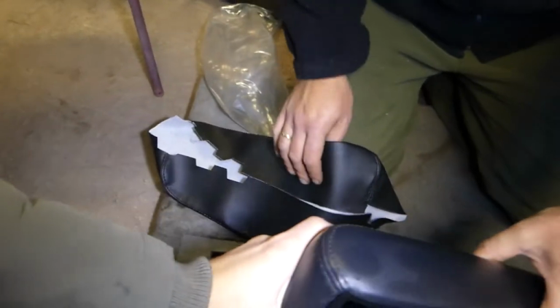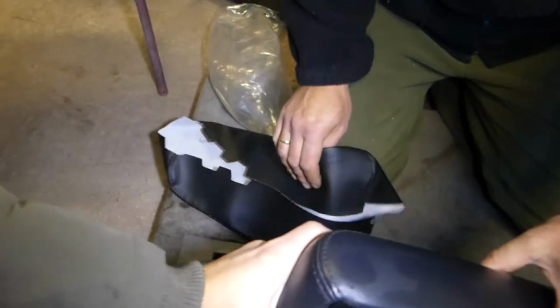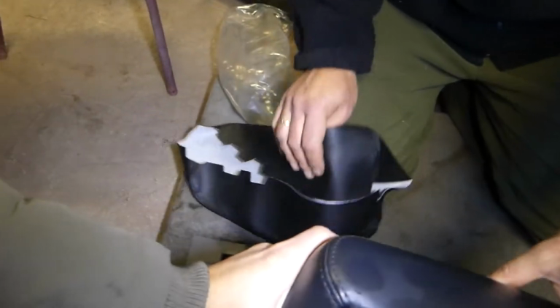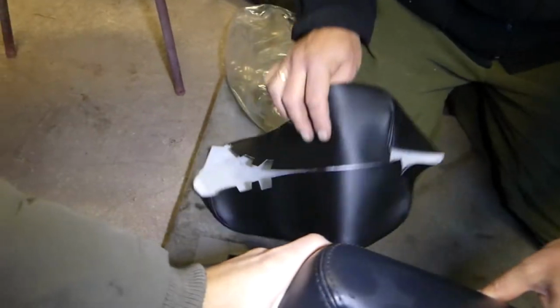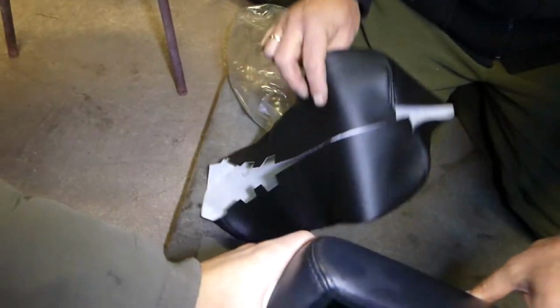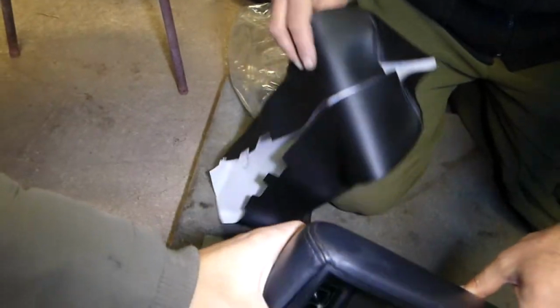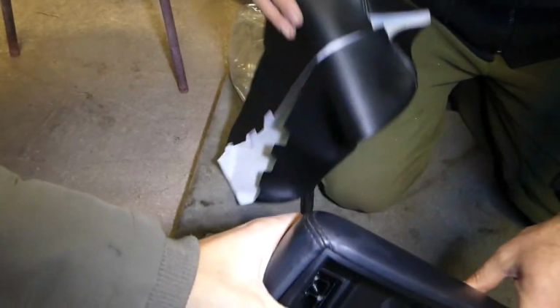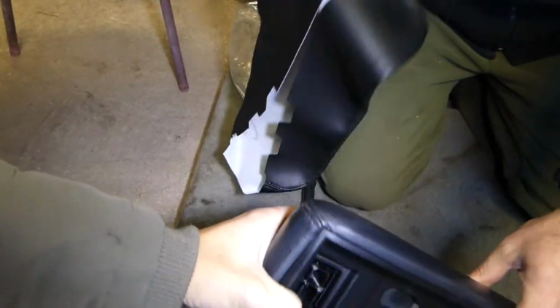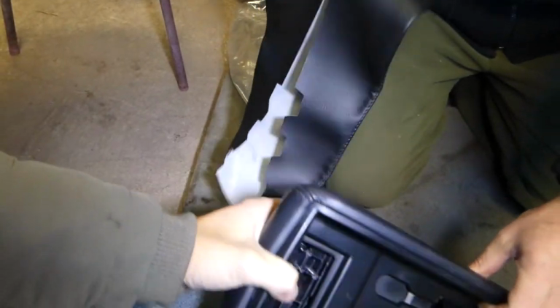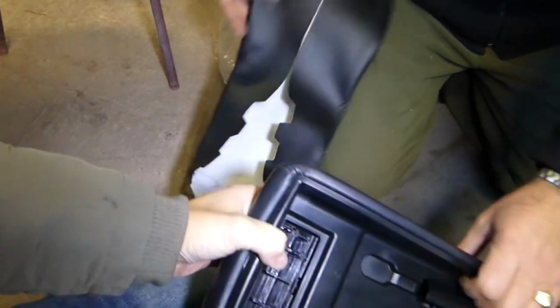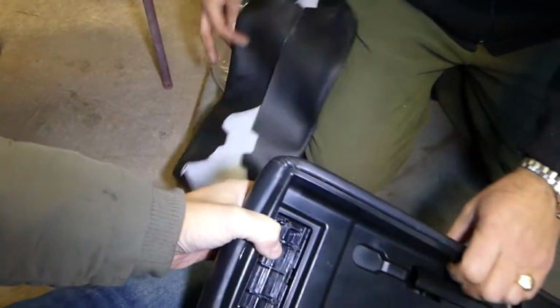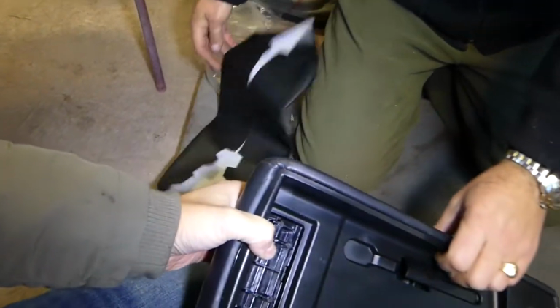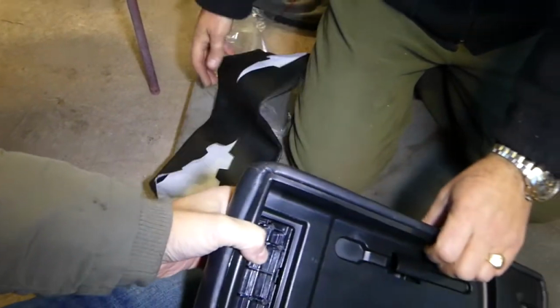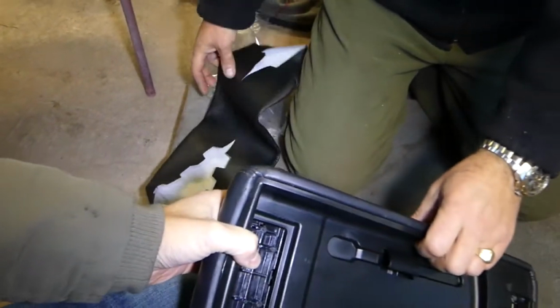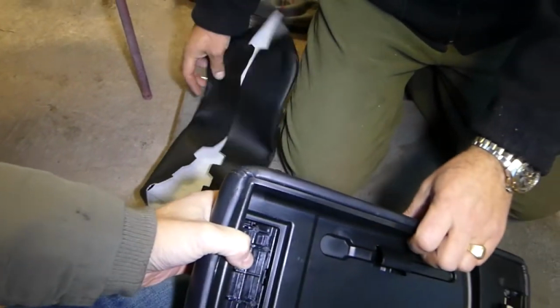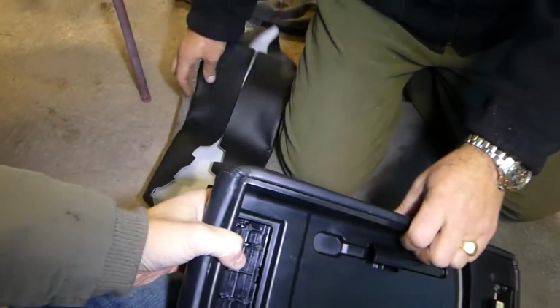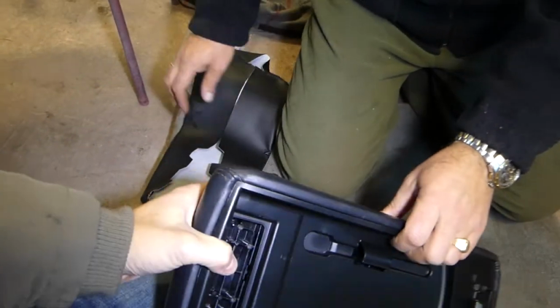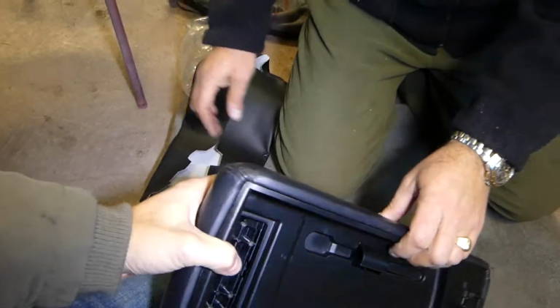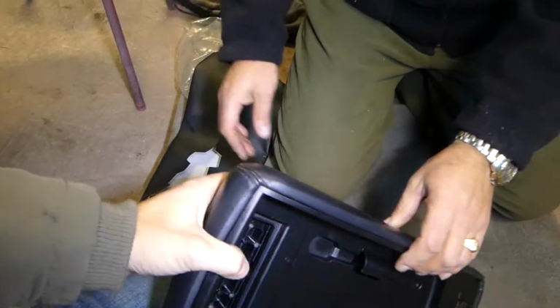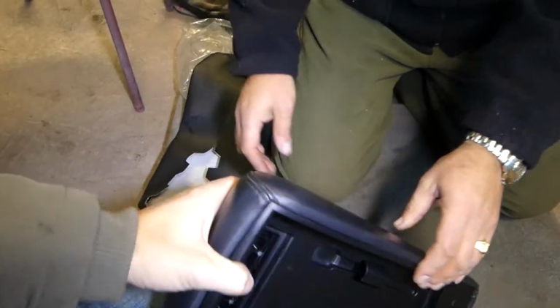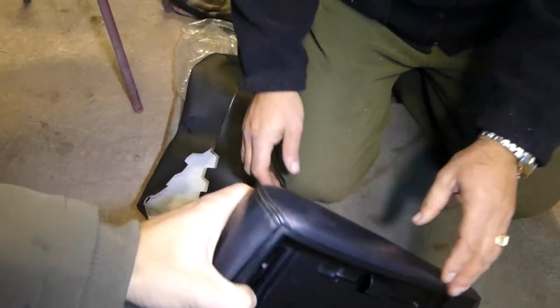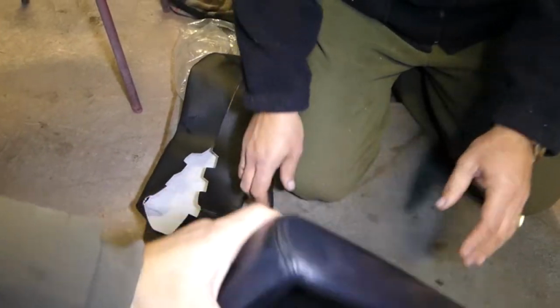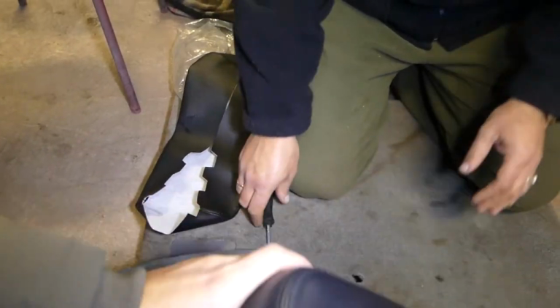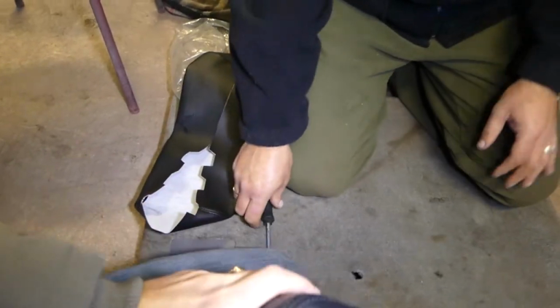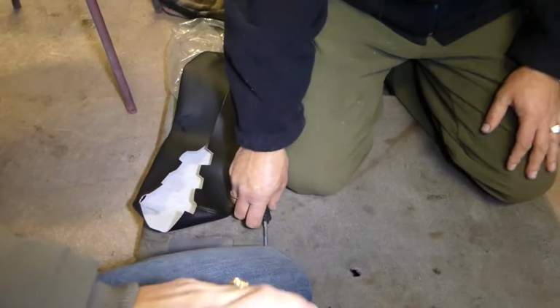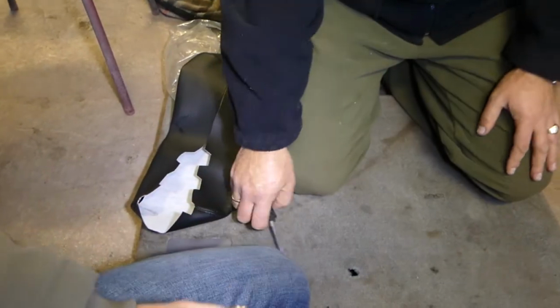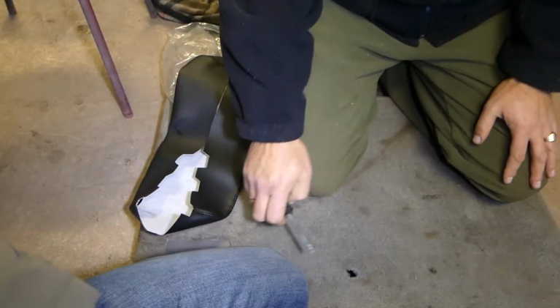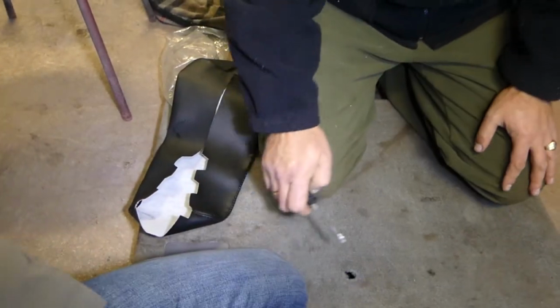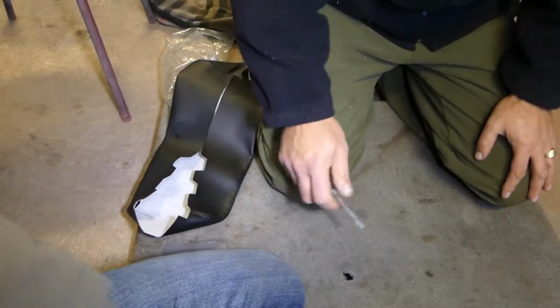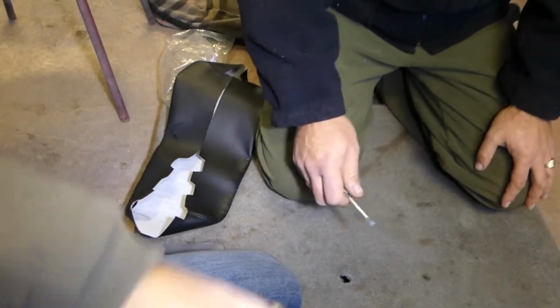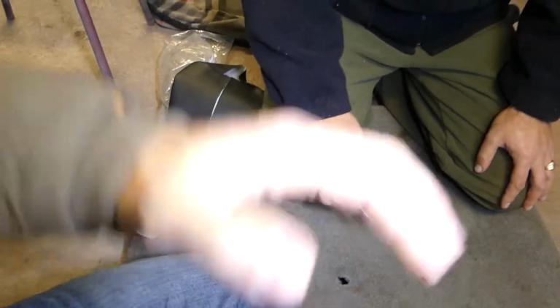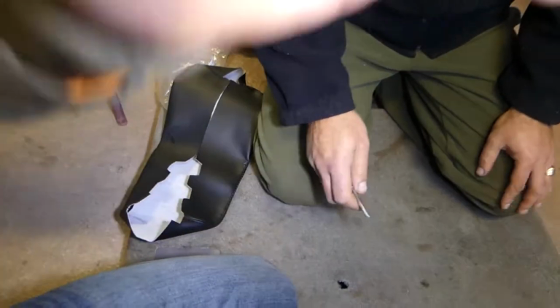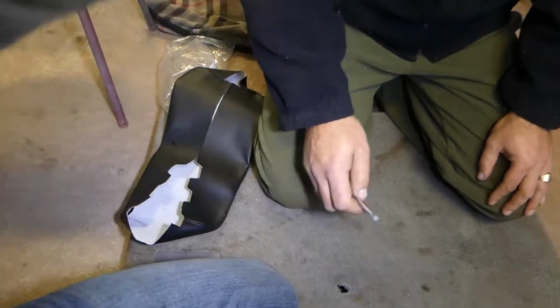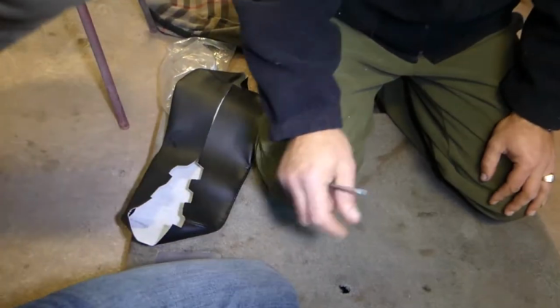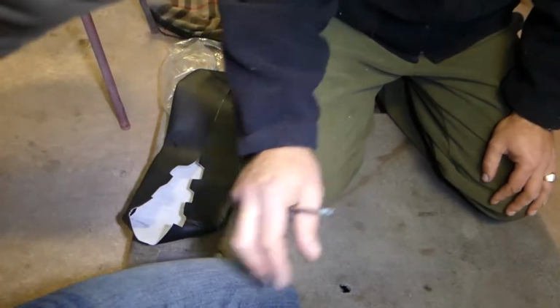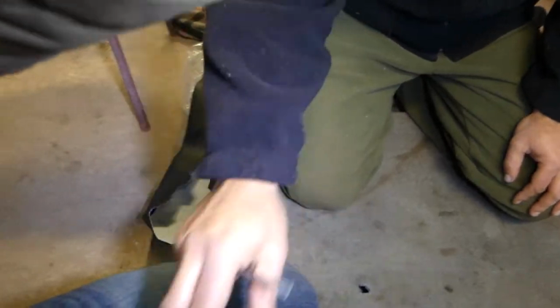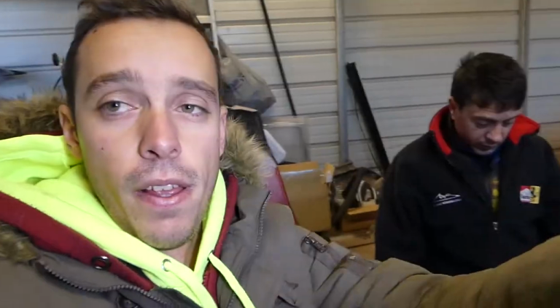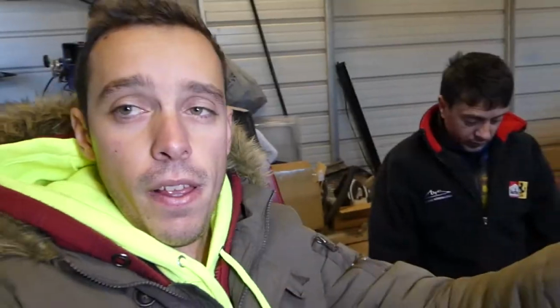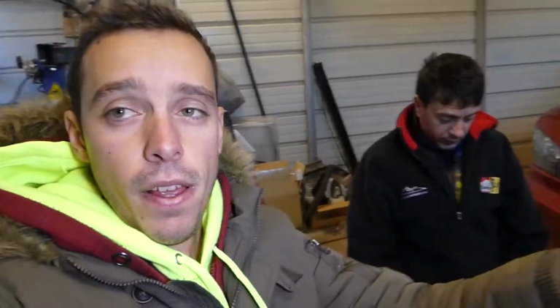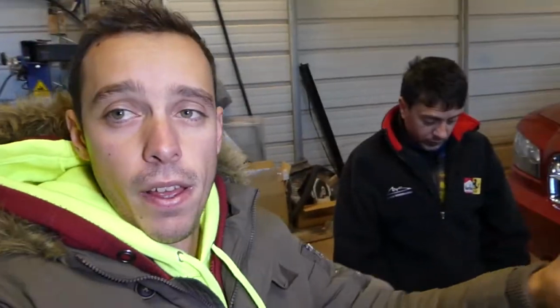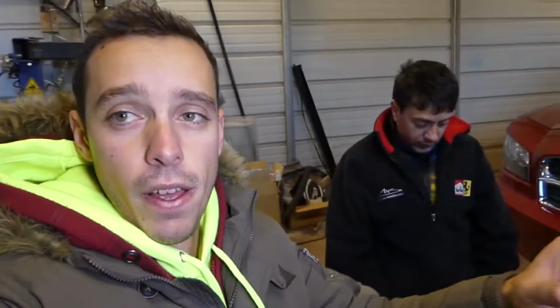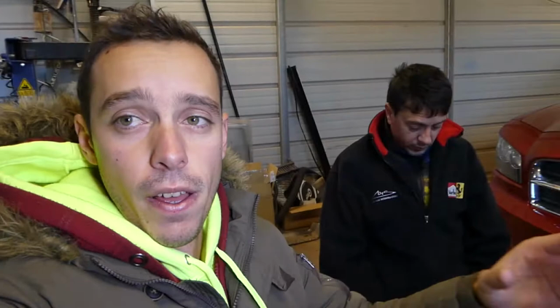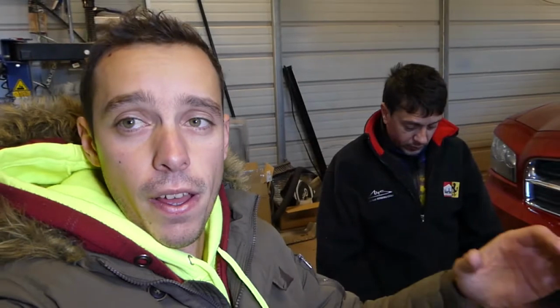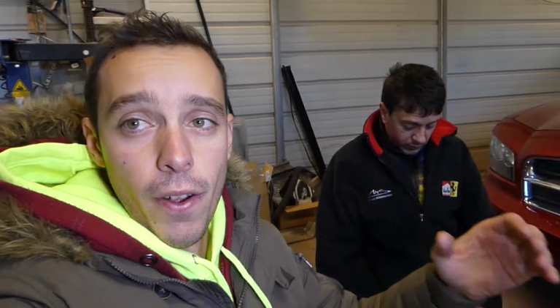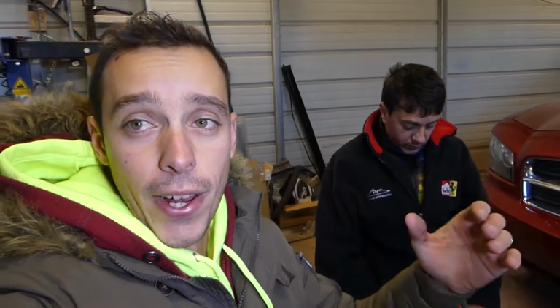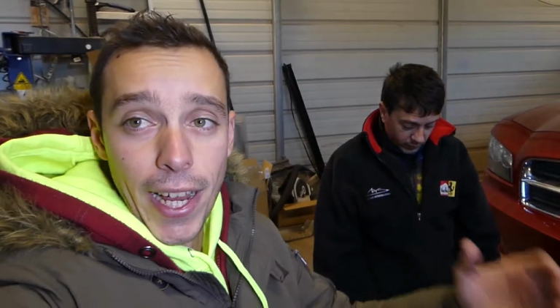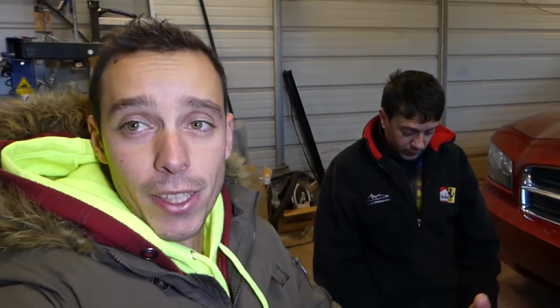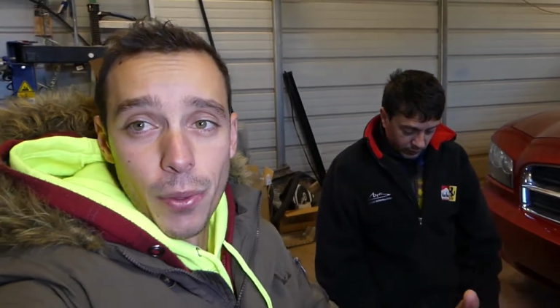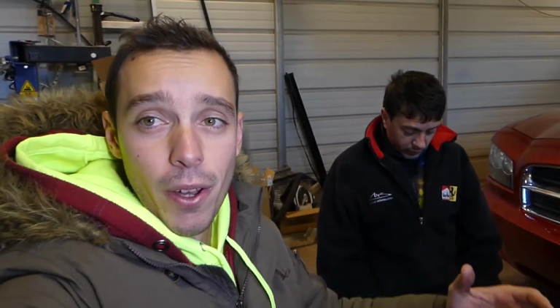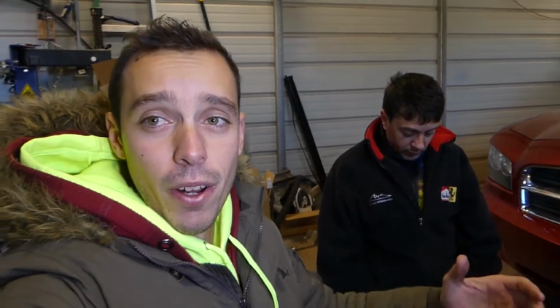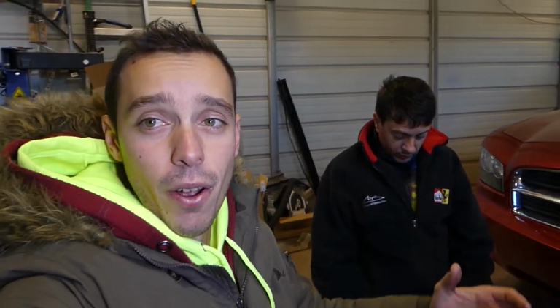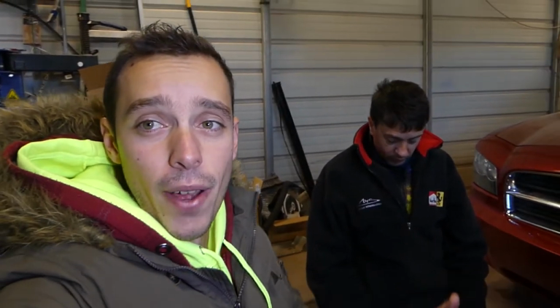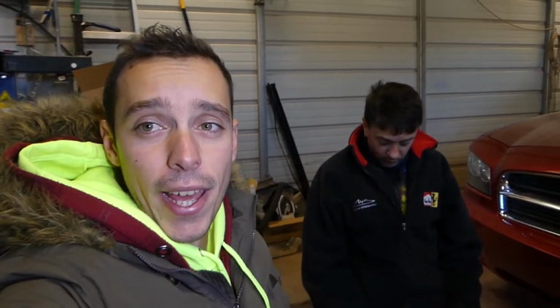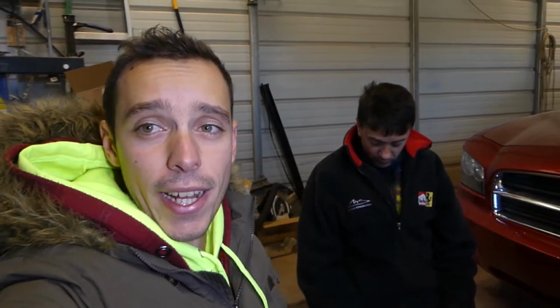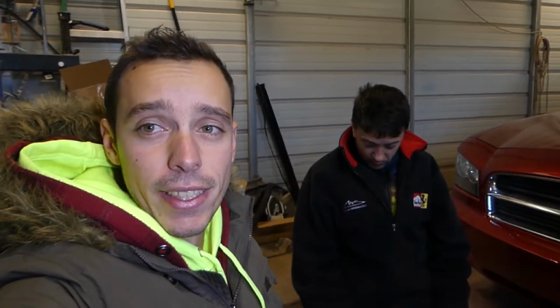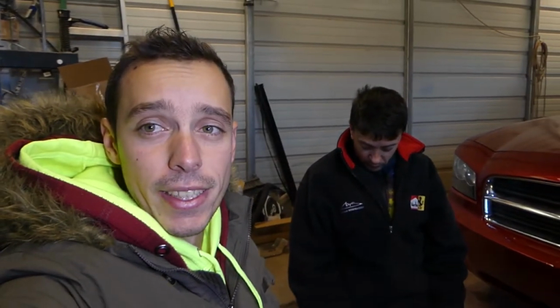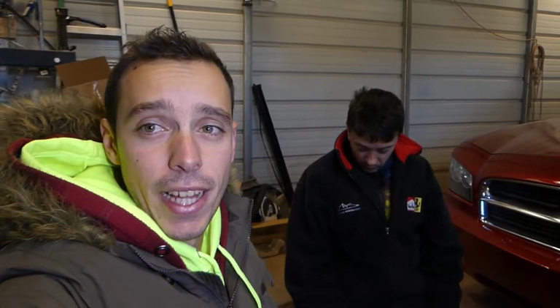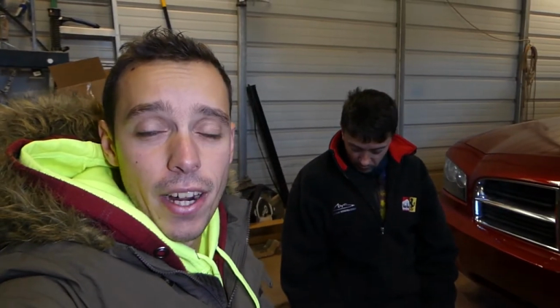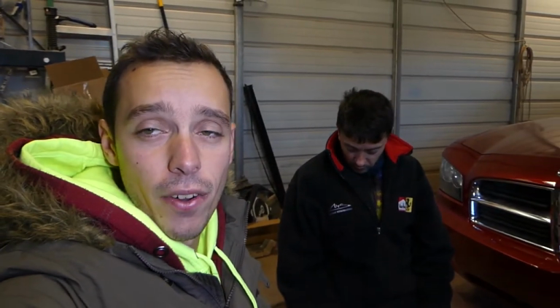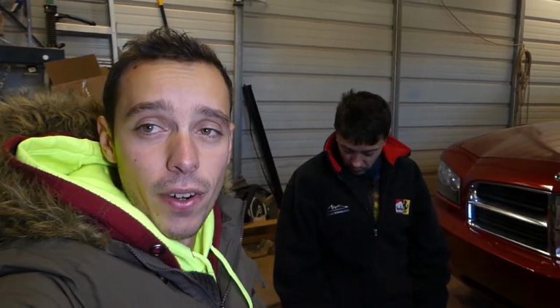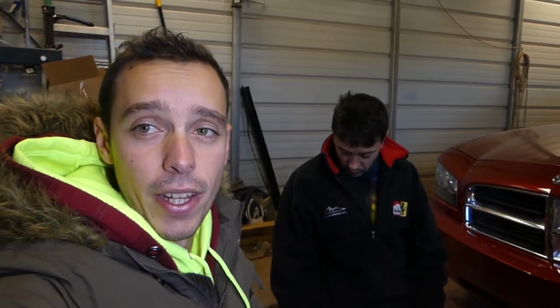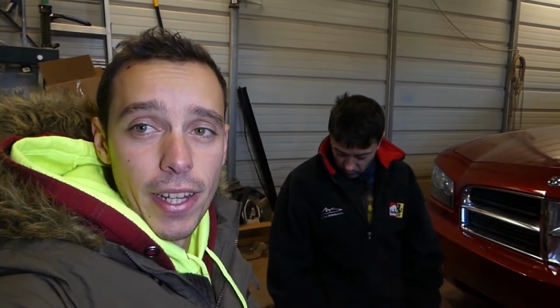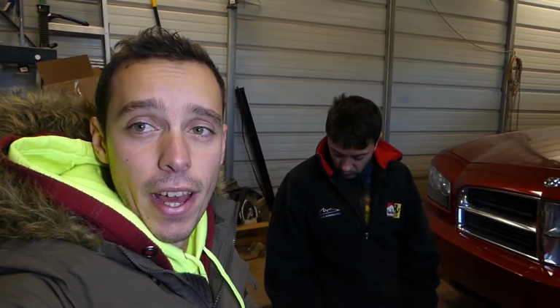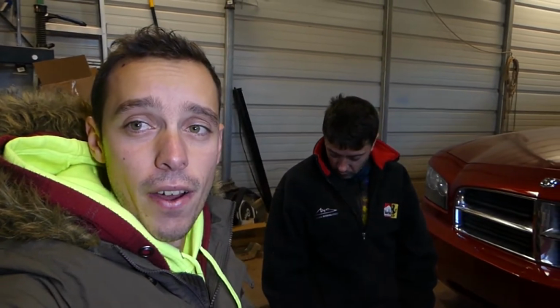We're going to go ahead and show you how to remove and replace it now. Alright guys, we're going to go ahead and start on it now.